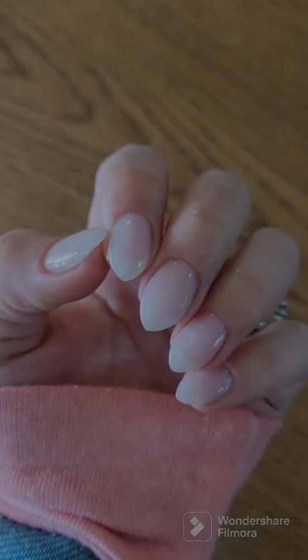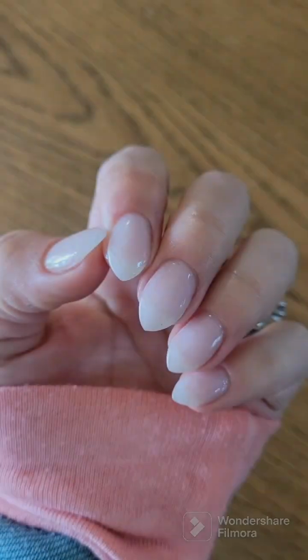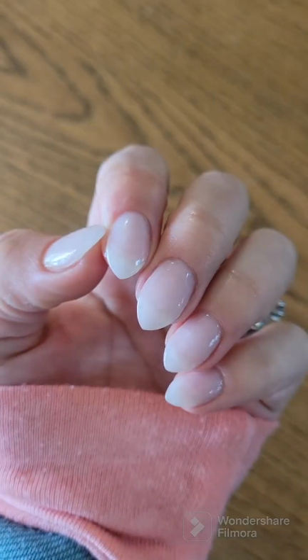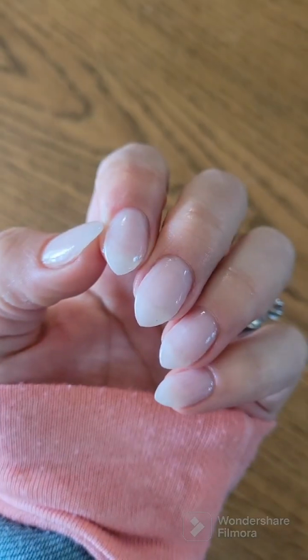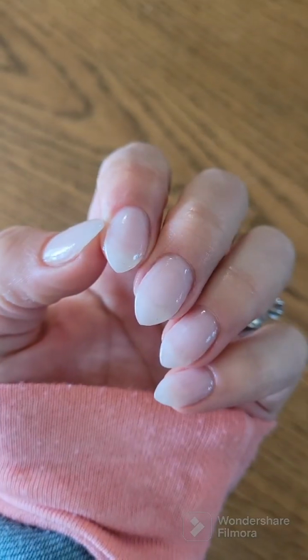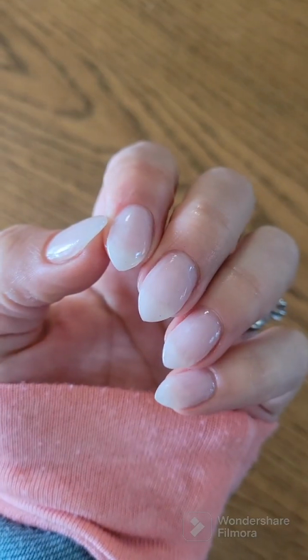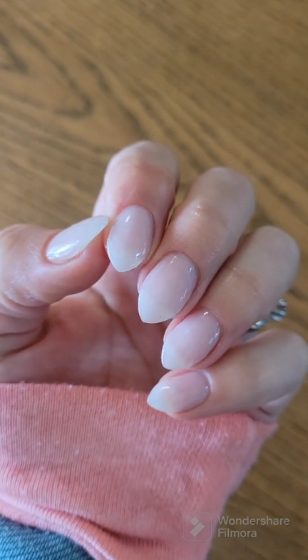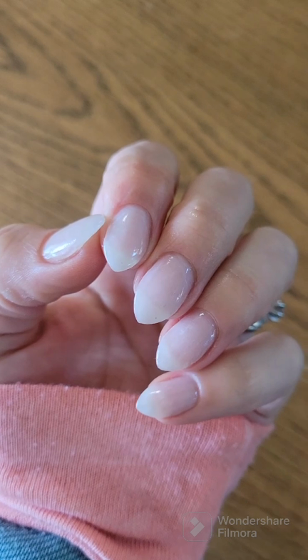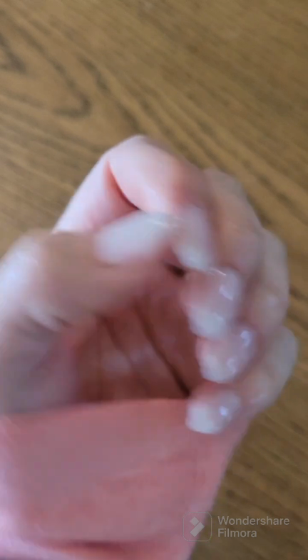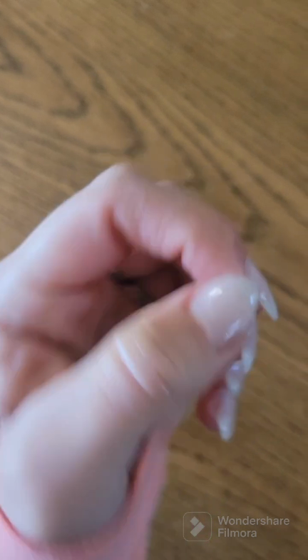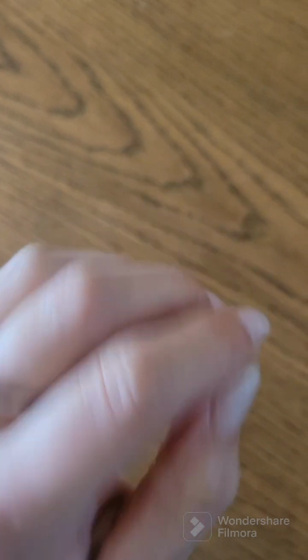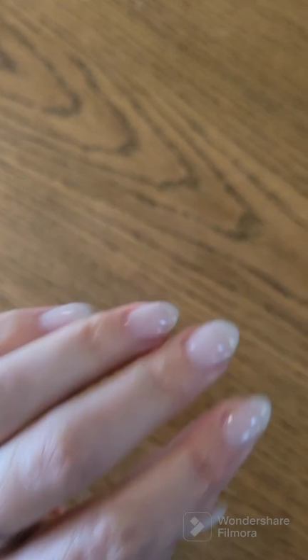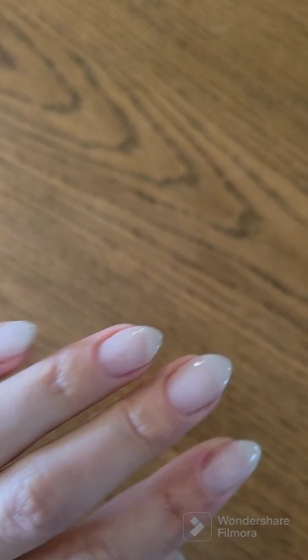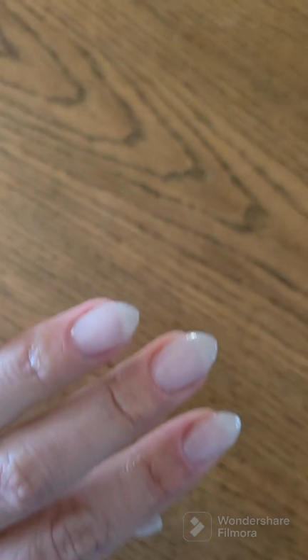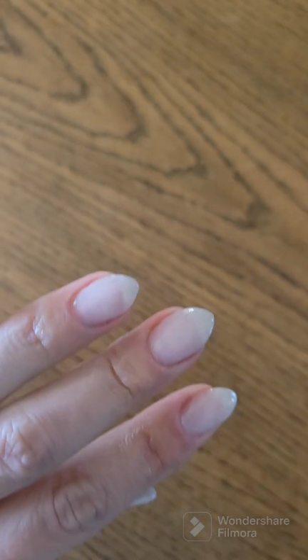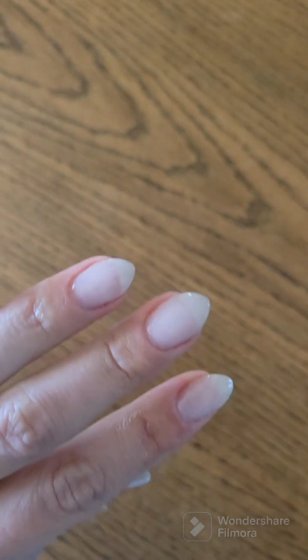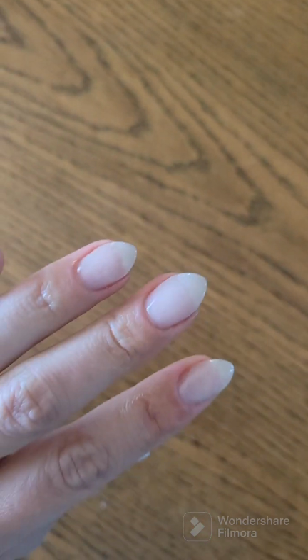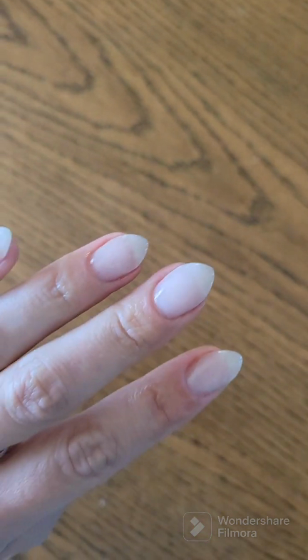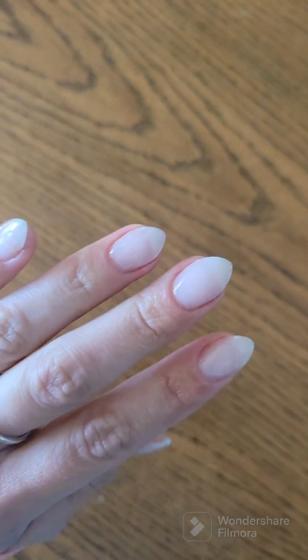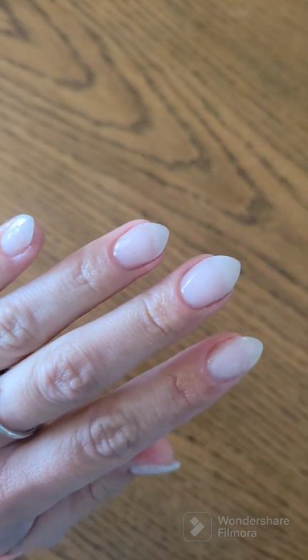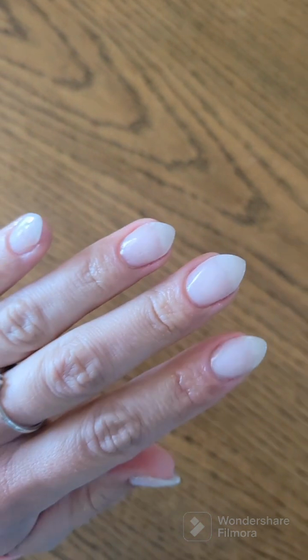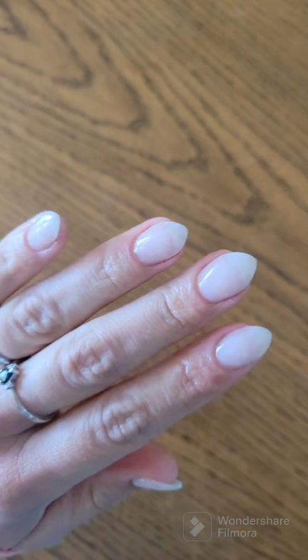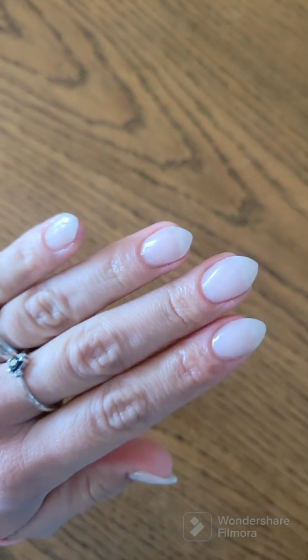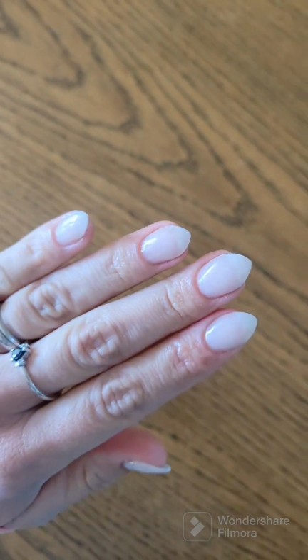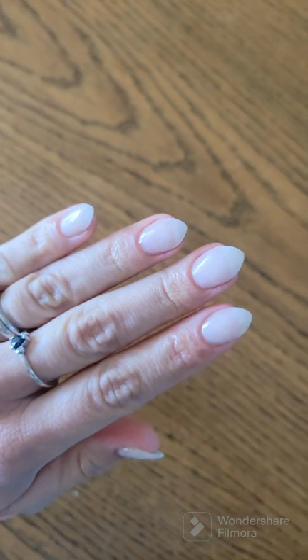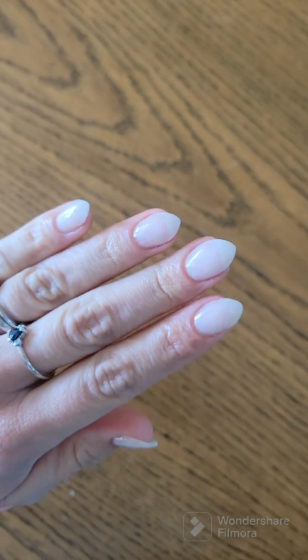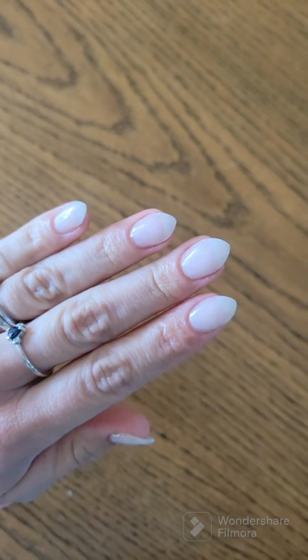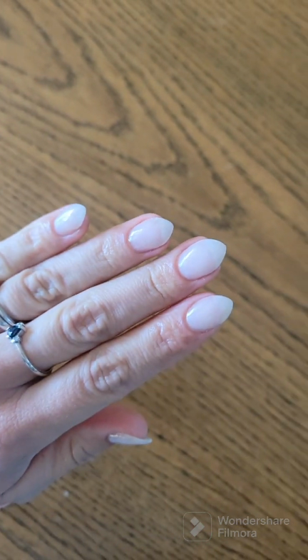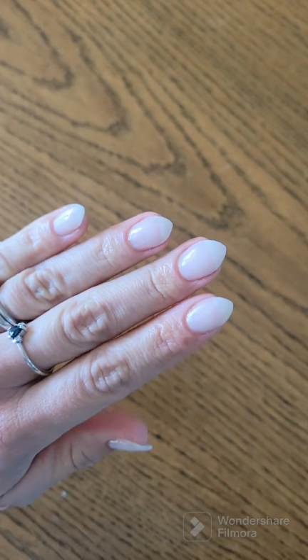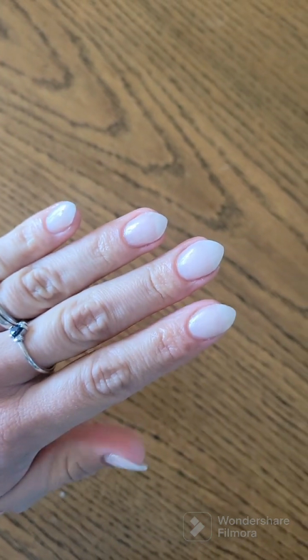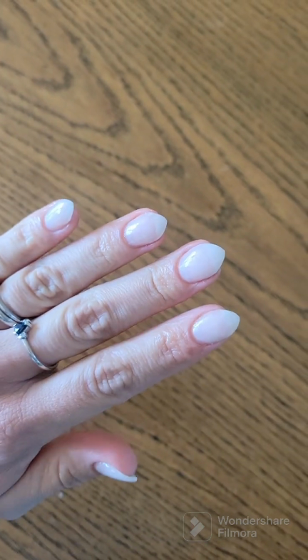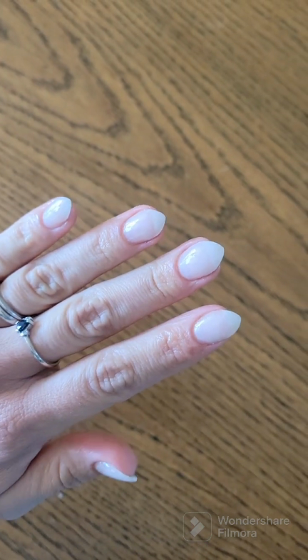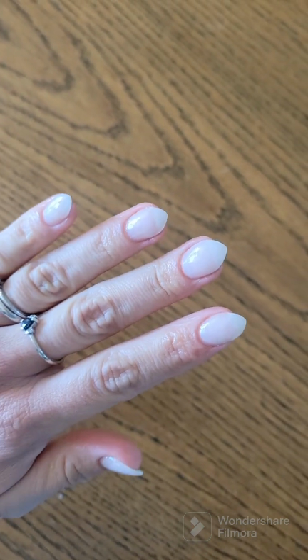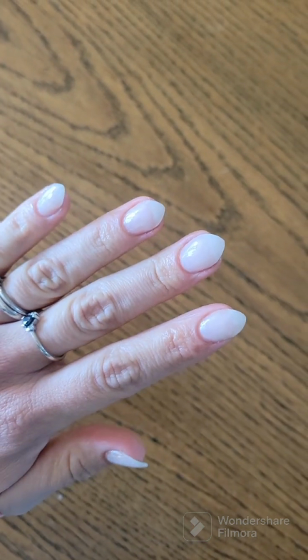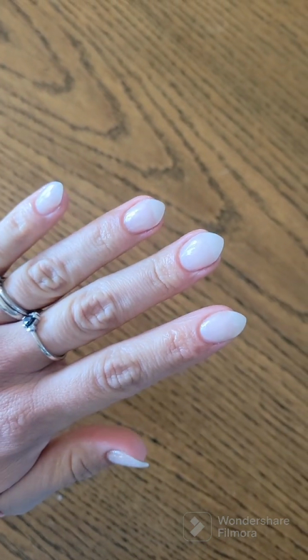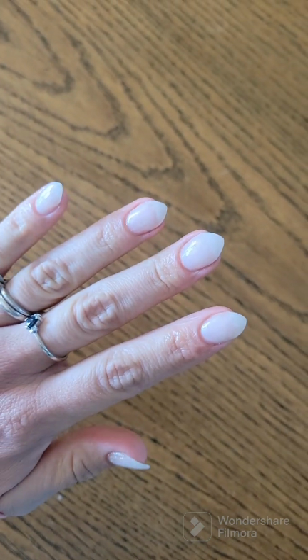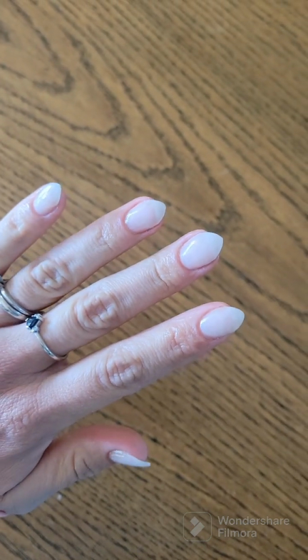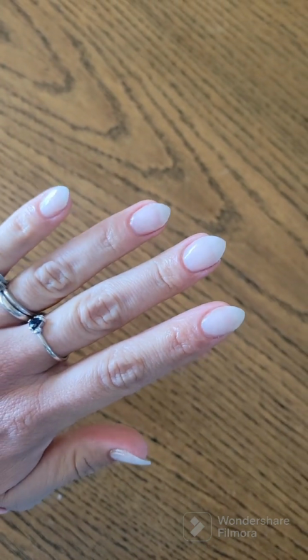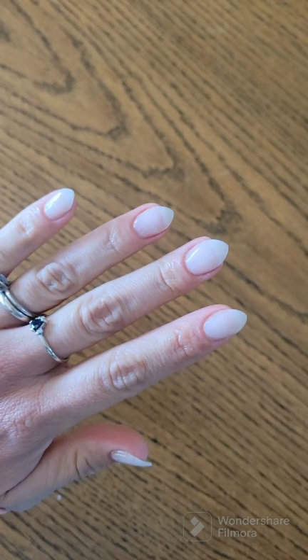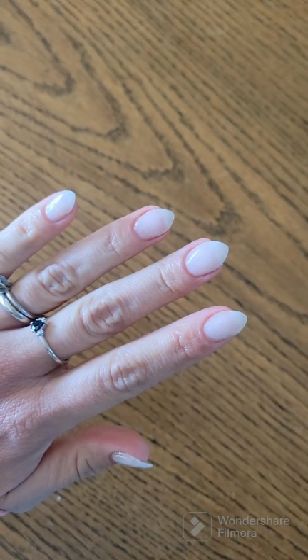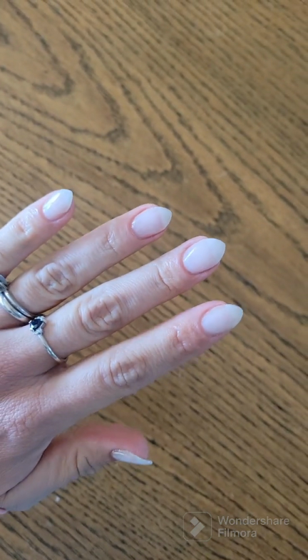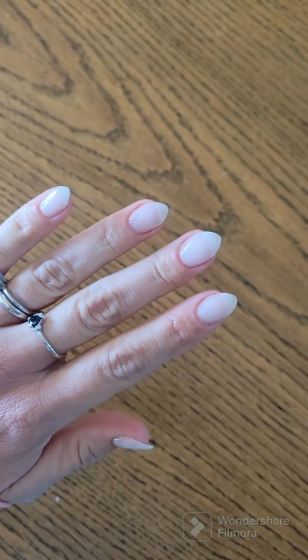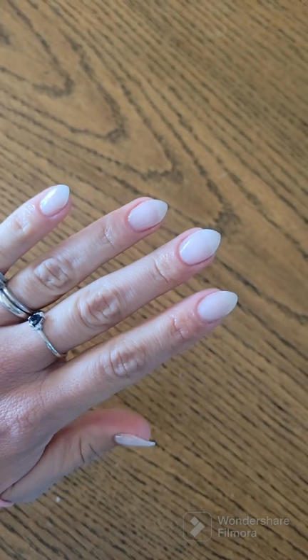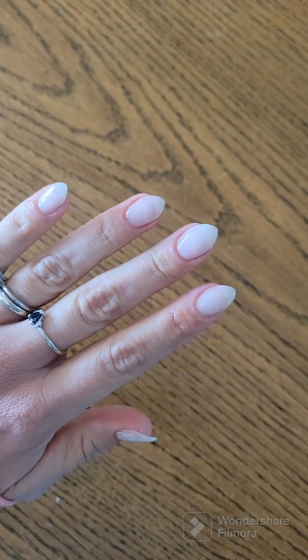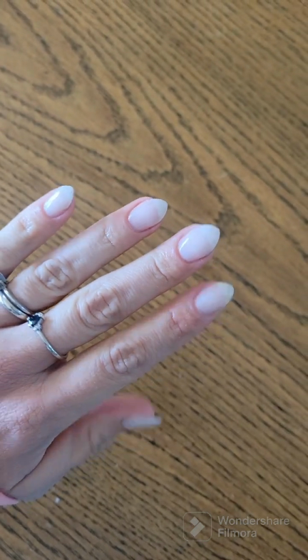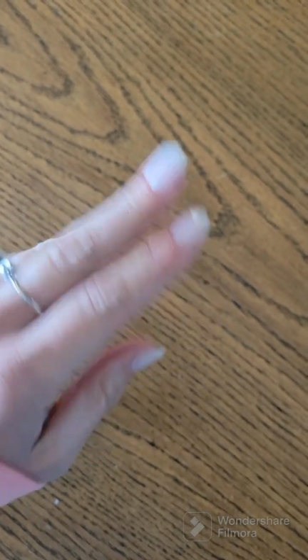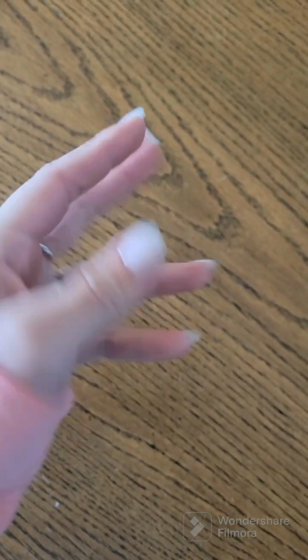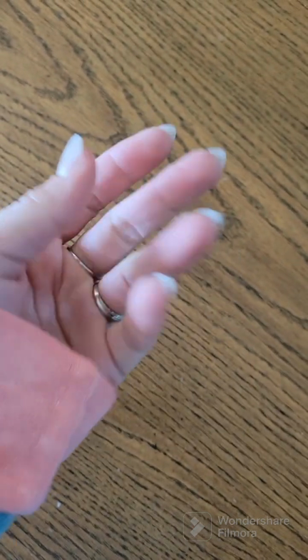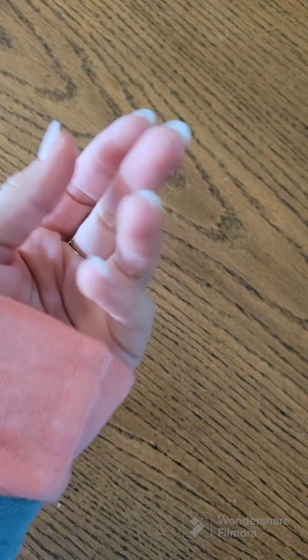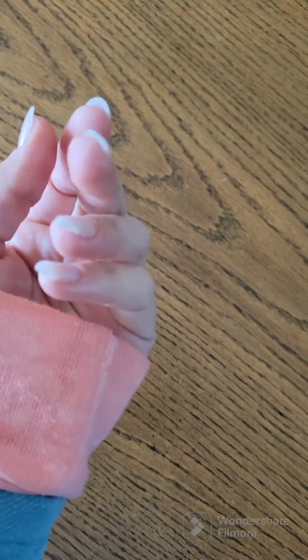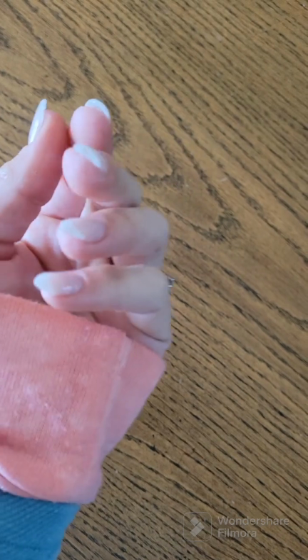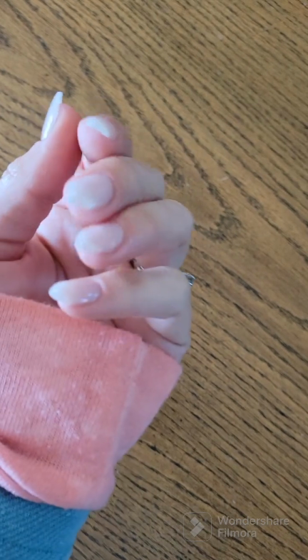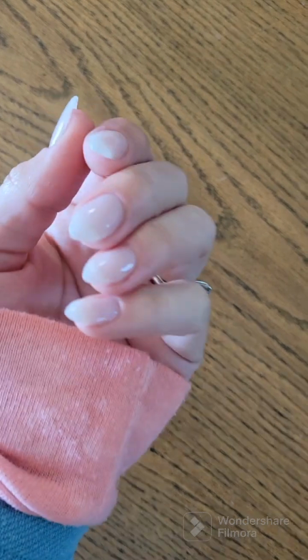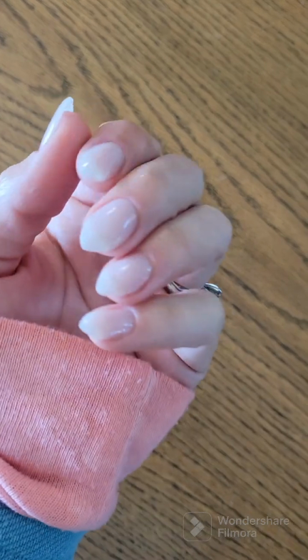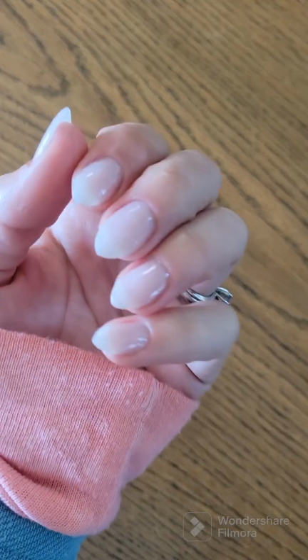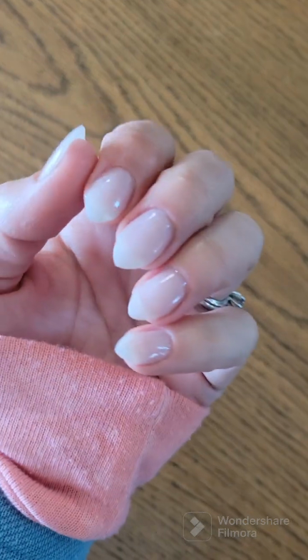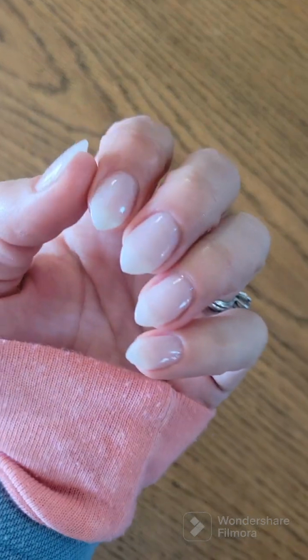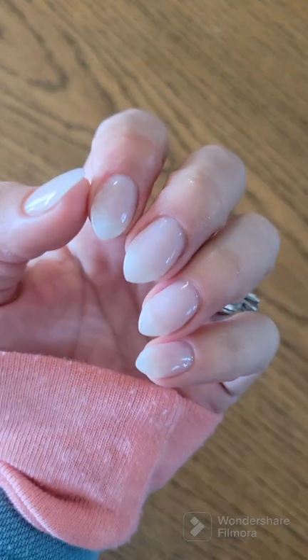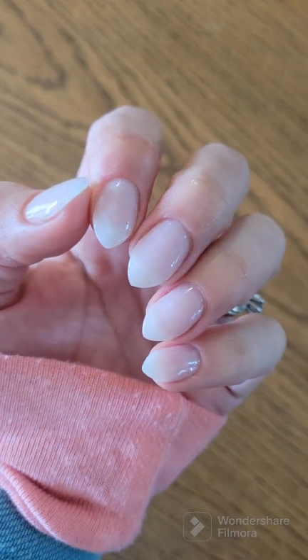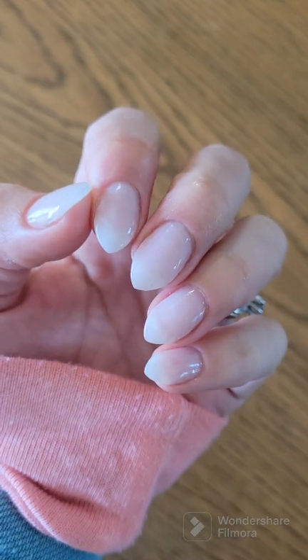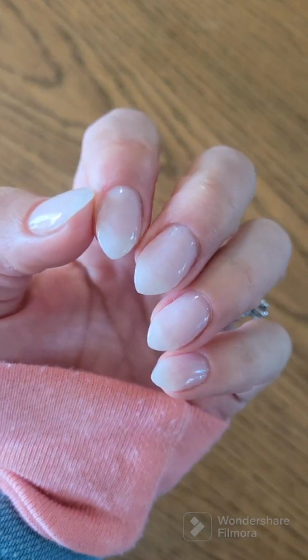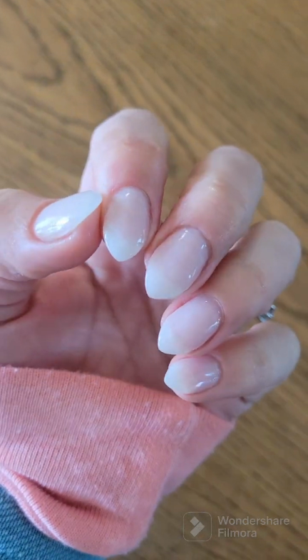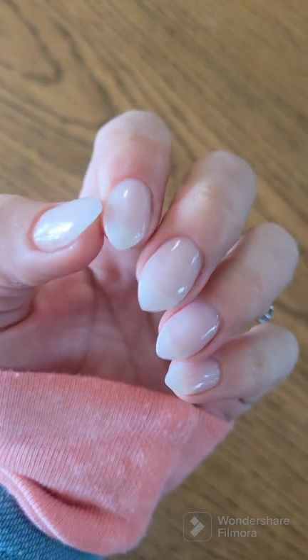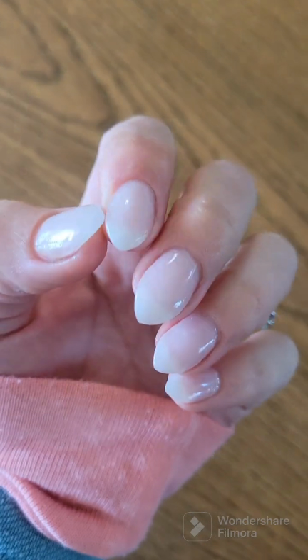Here's the final product of my newly shaped almonds. I hope you'll check me out on Instagram to see what mani I do on top of them.